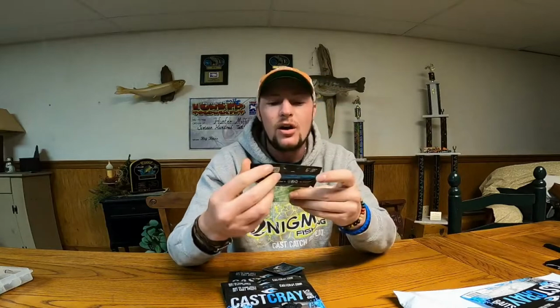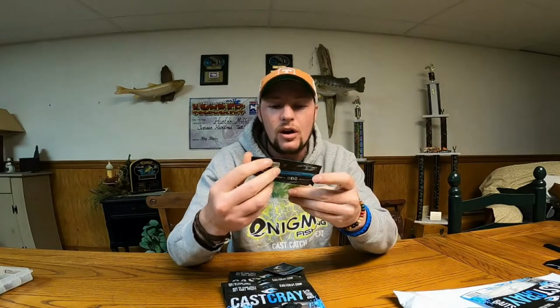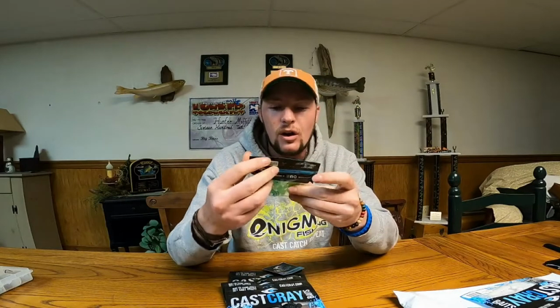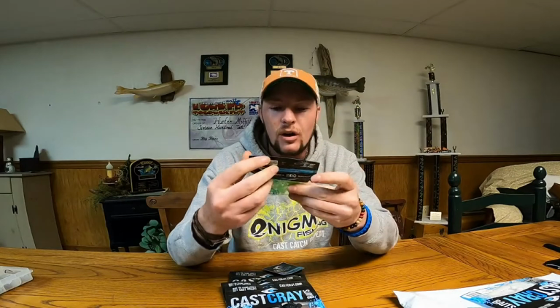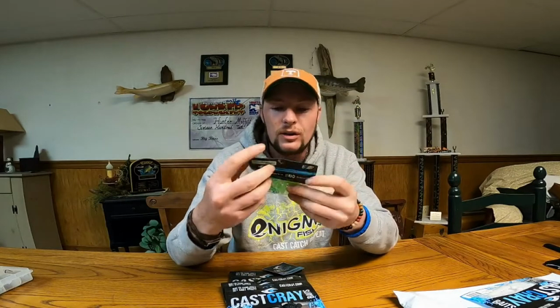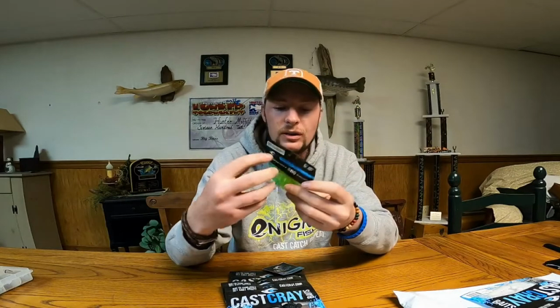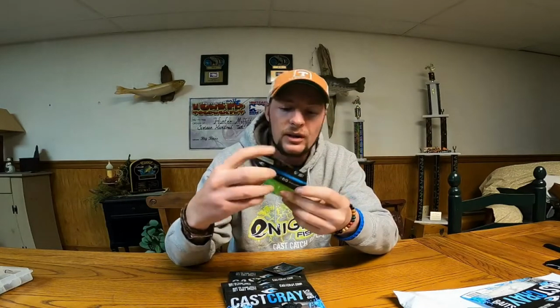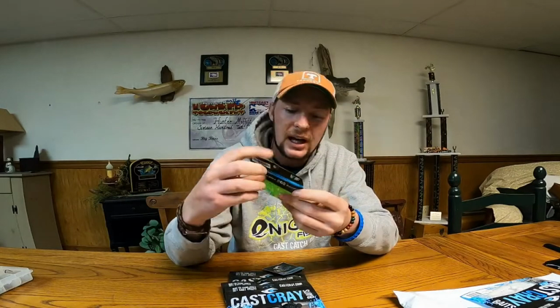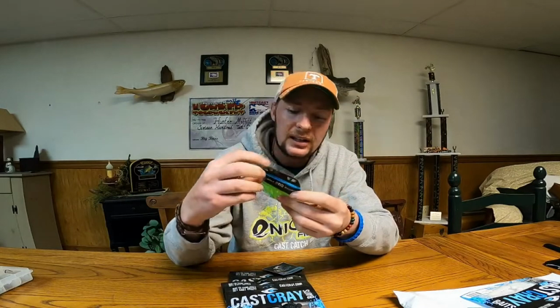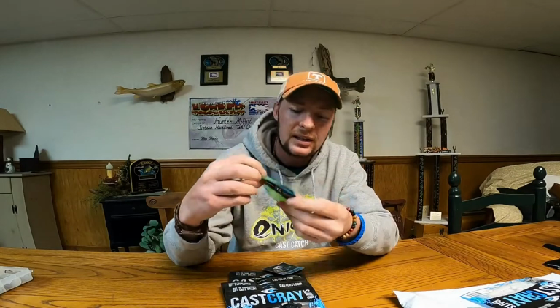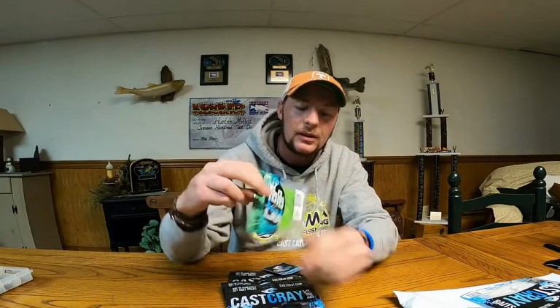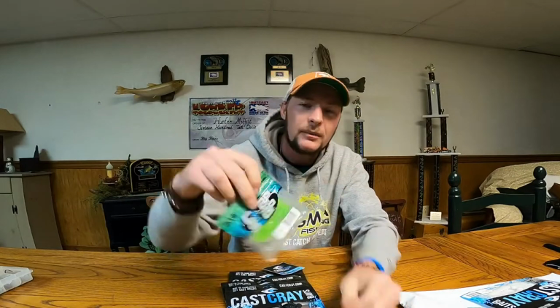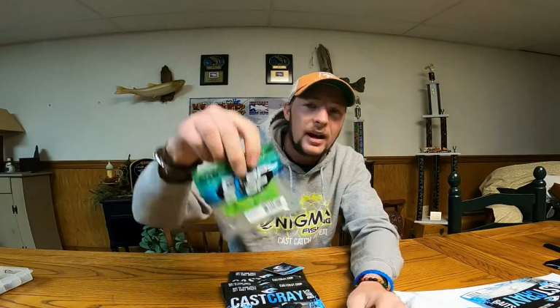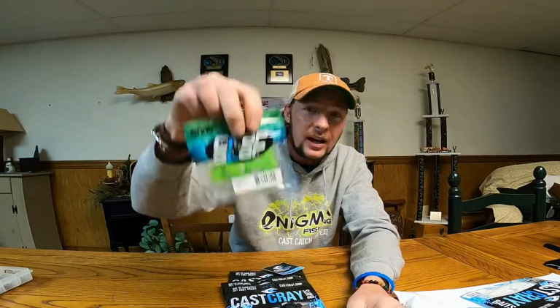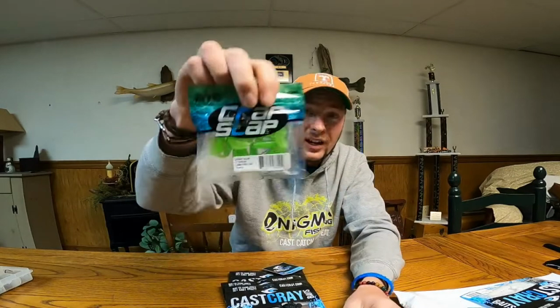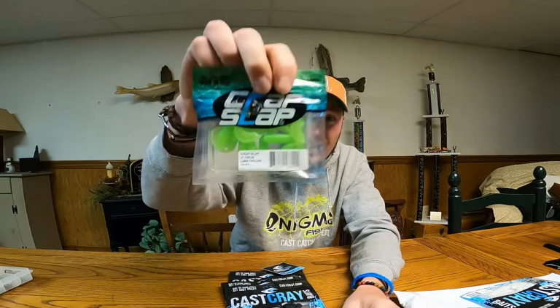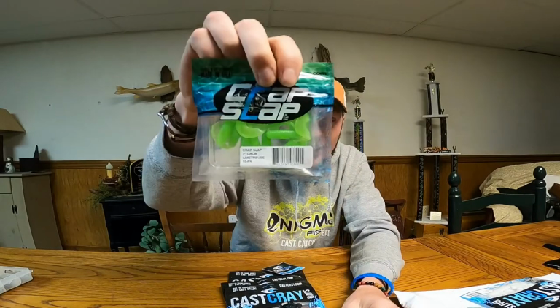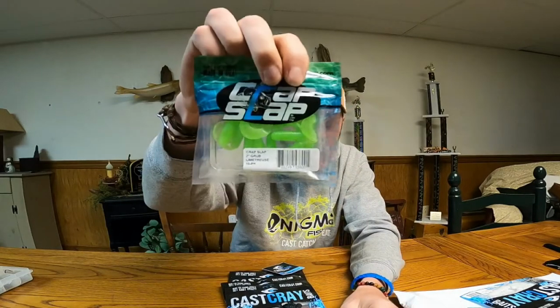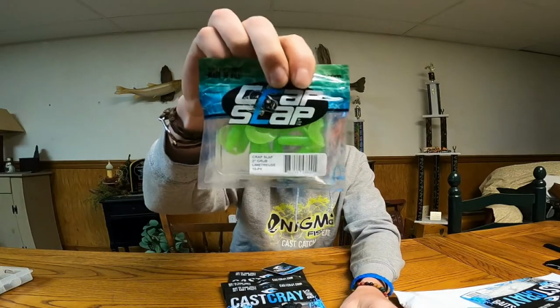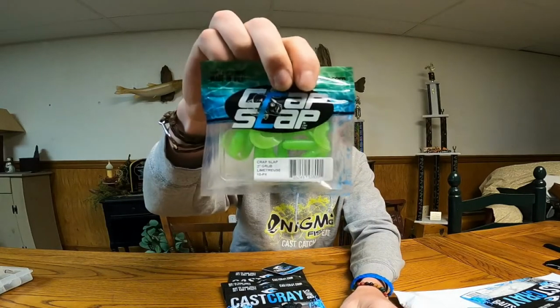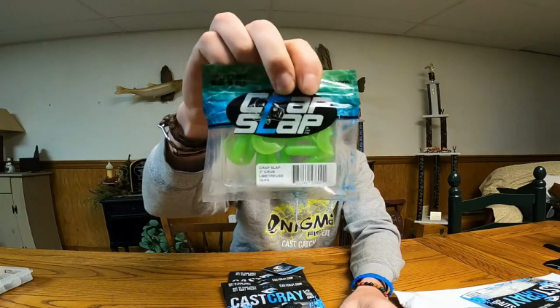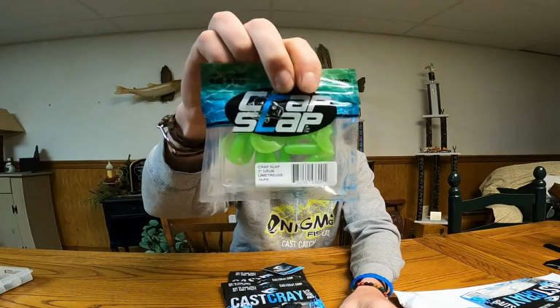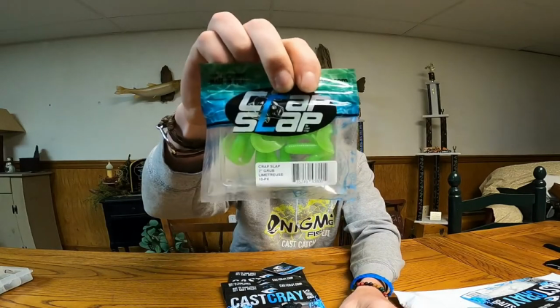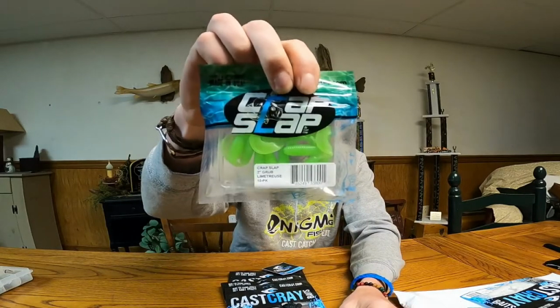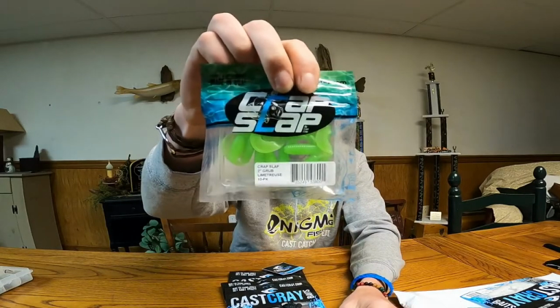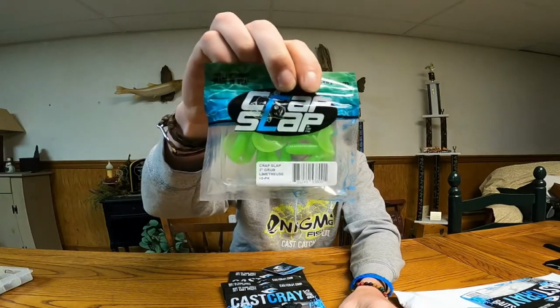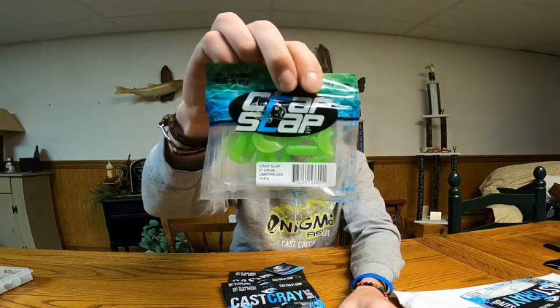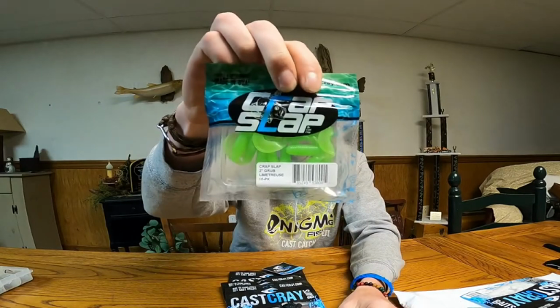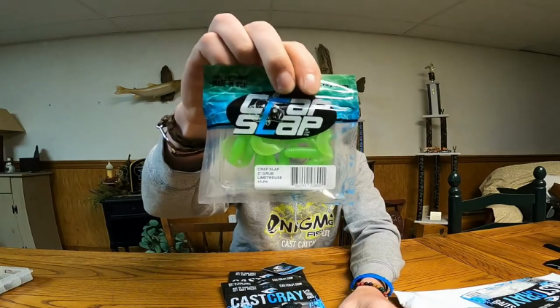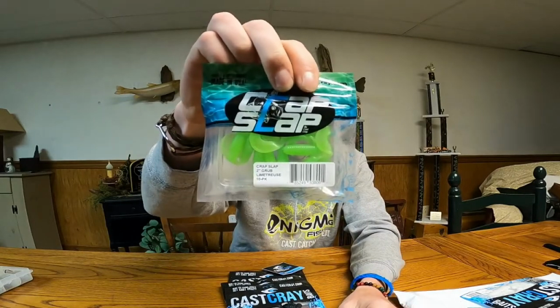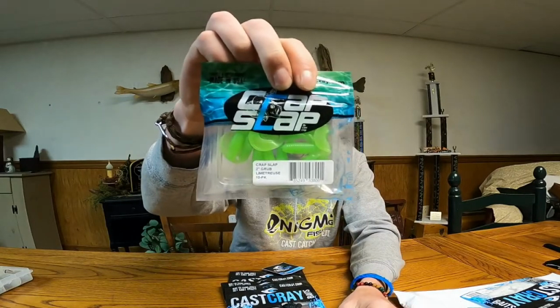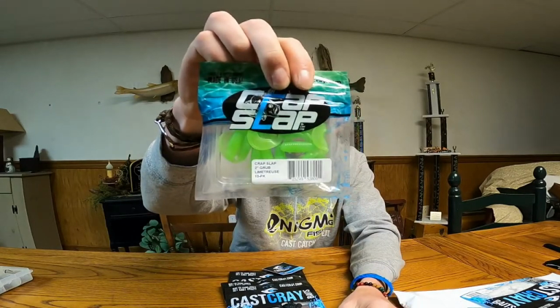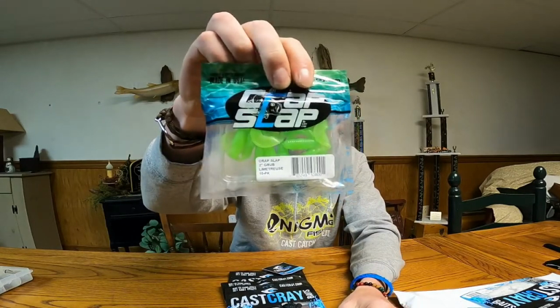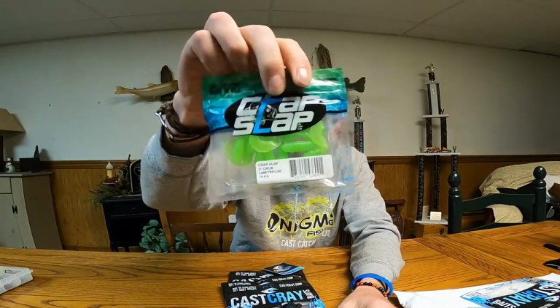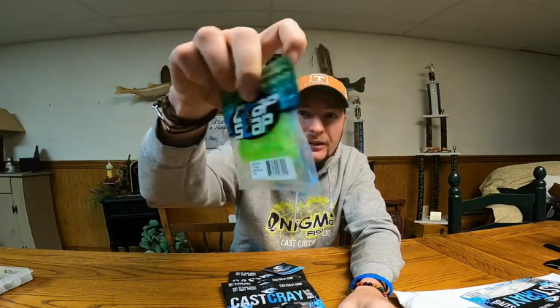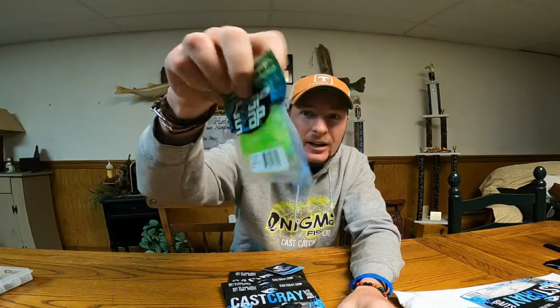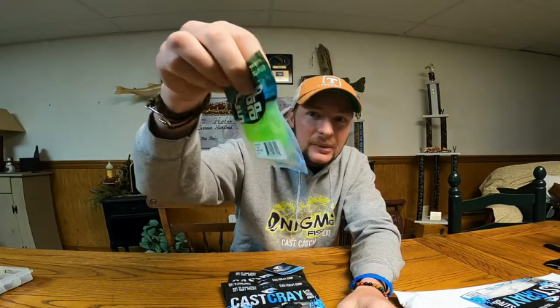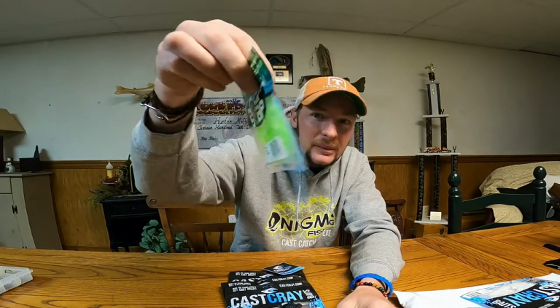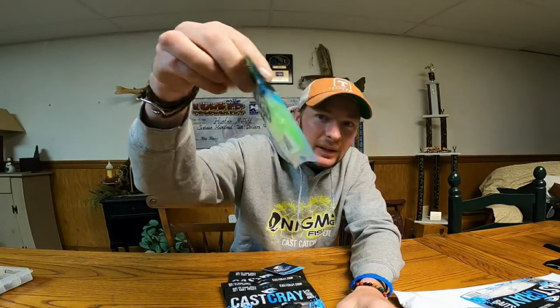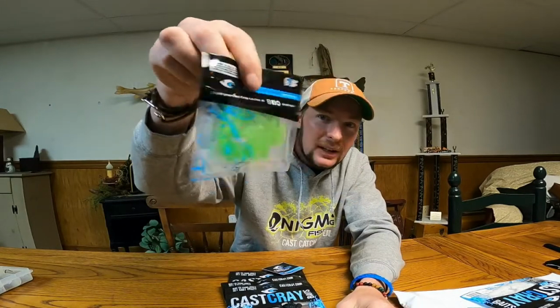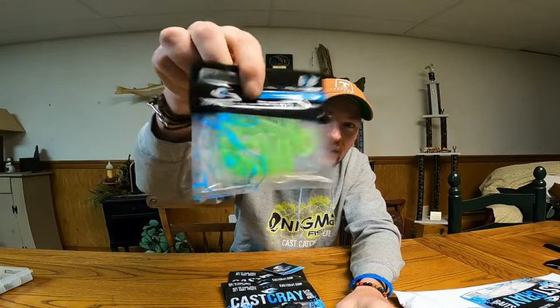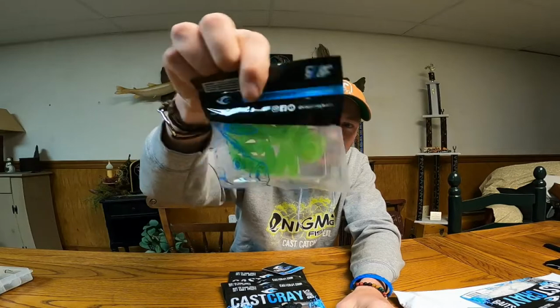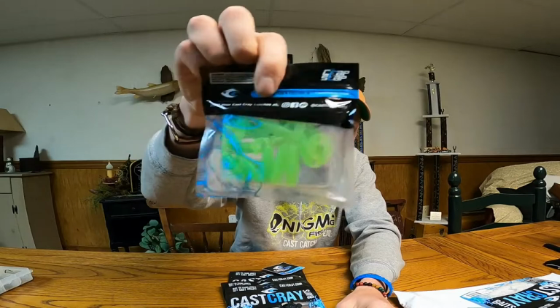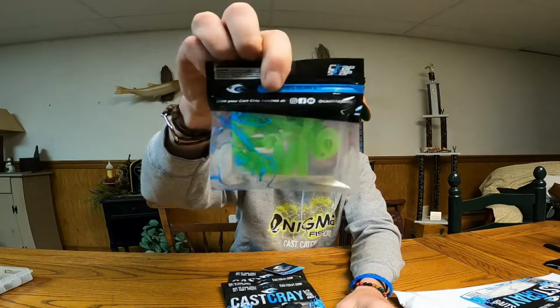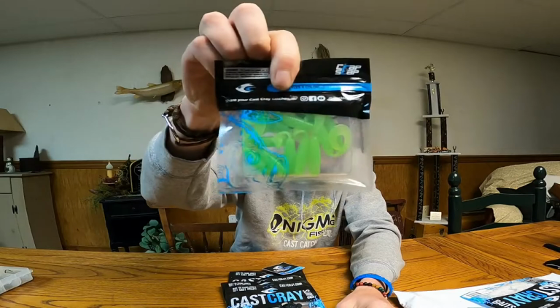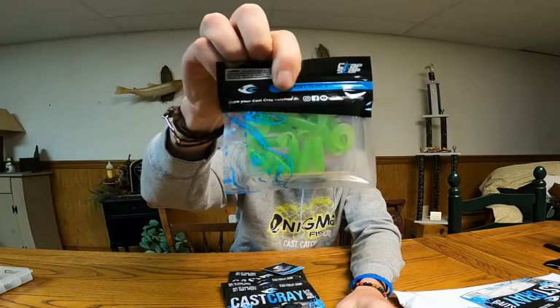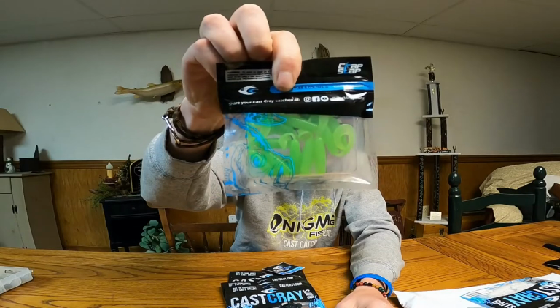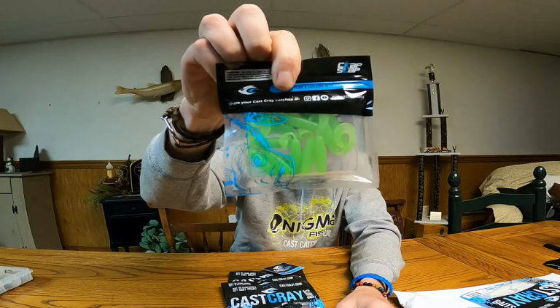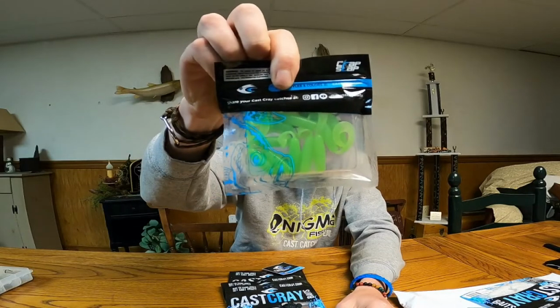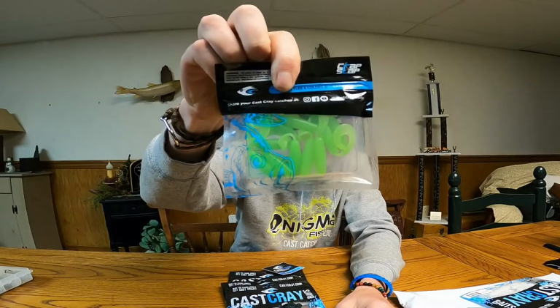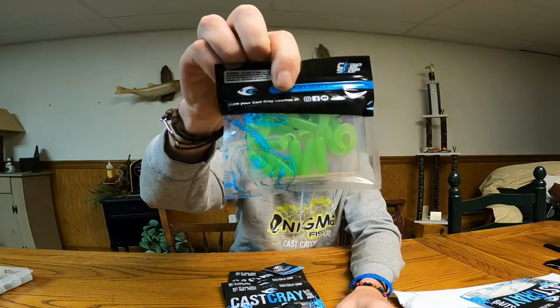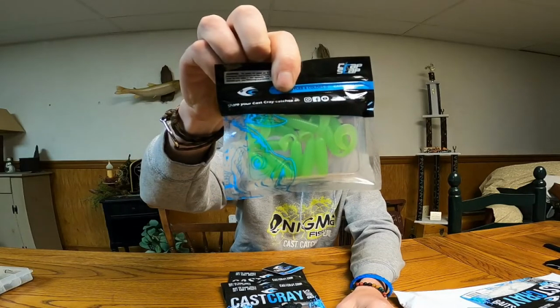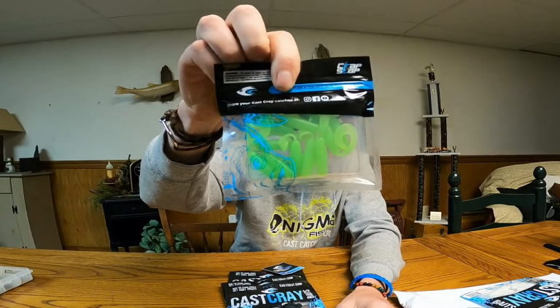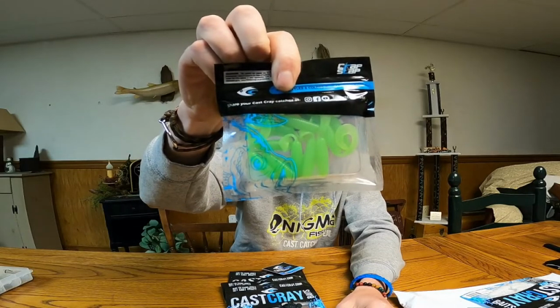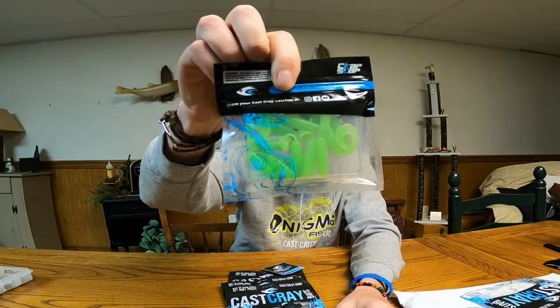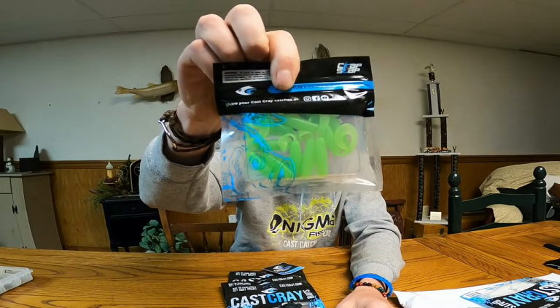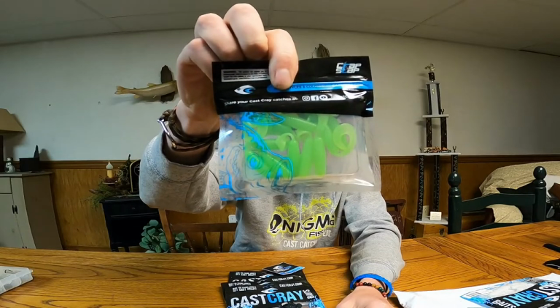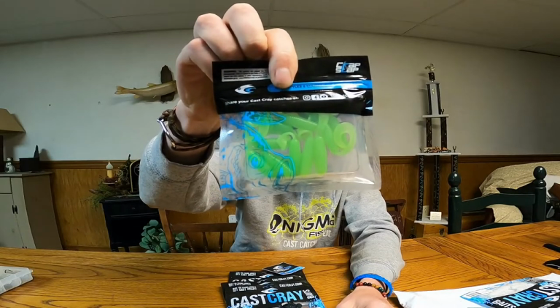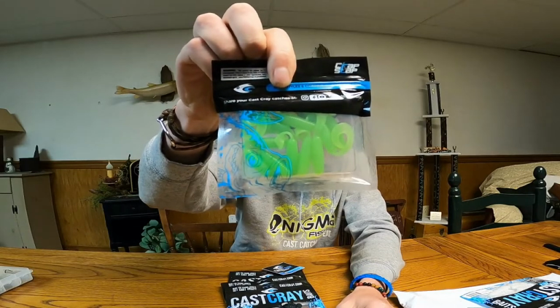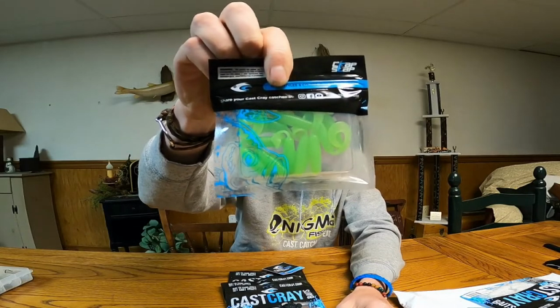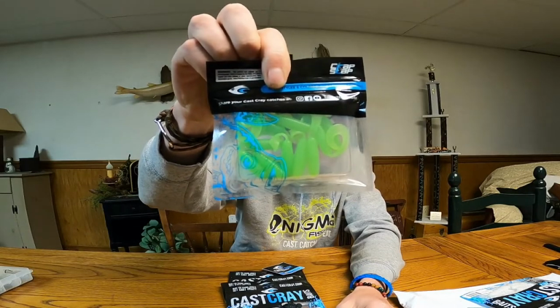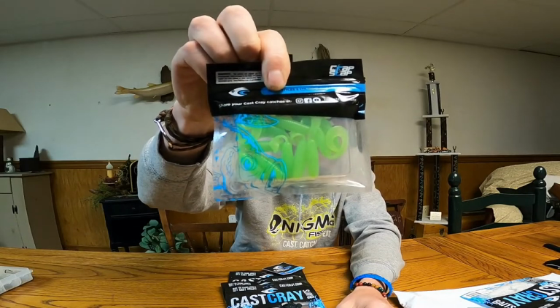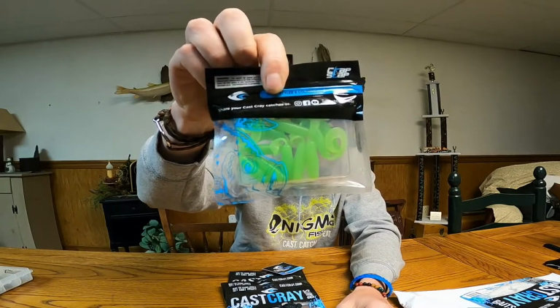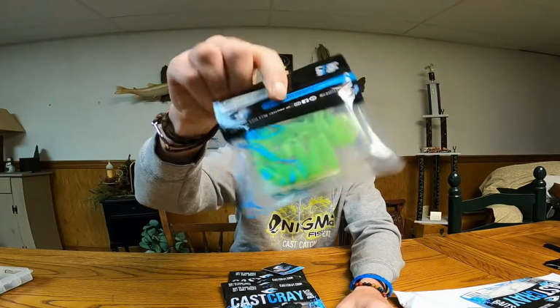Also got some crappie grubs, some two-inch crappie grubs. Little lime truce color.